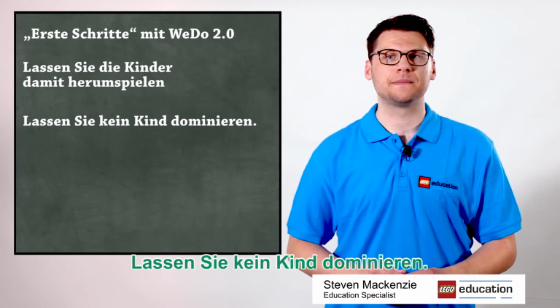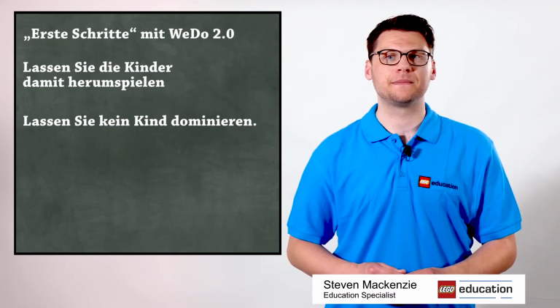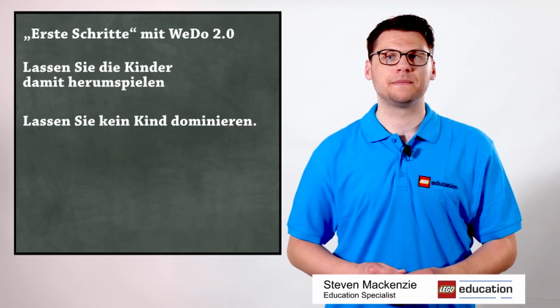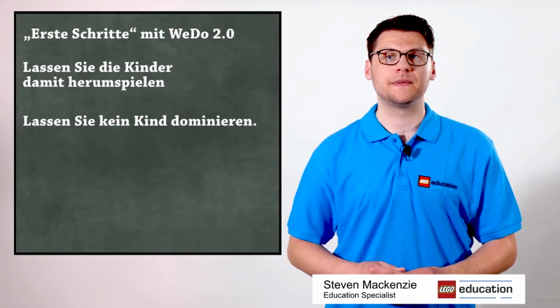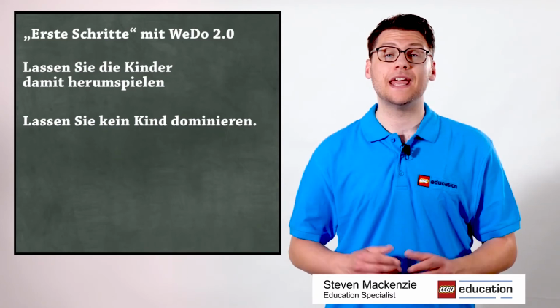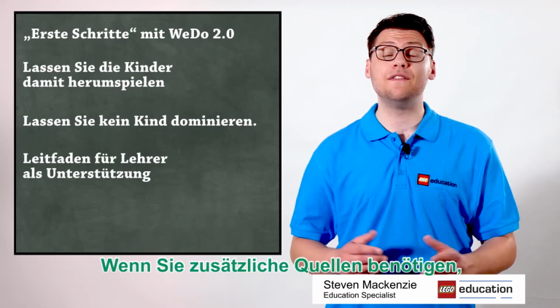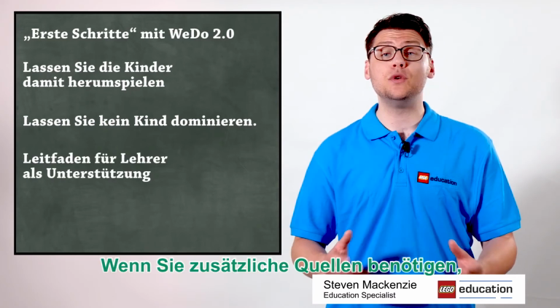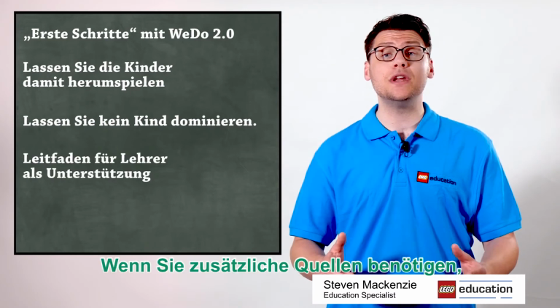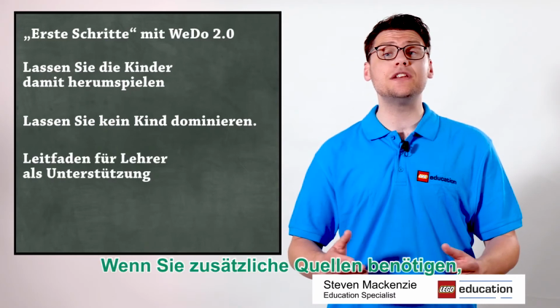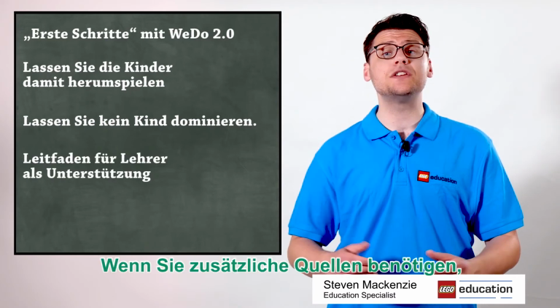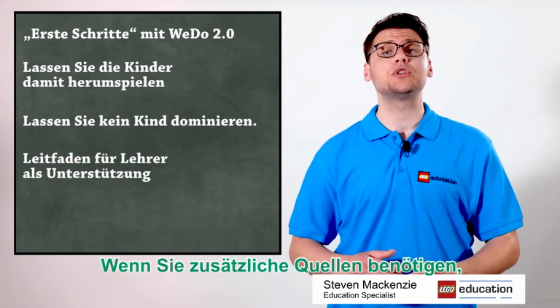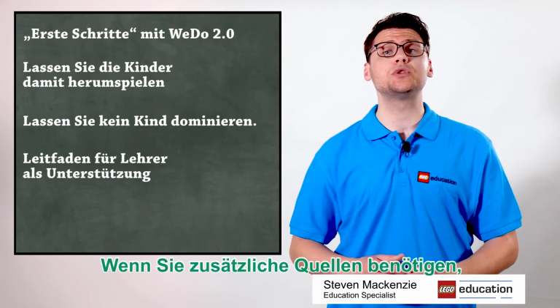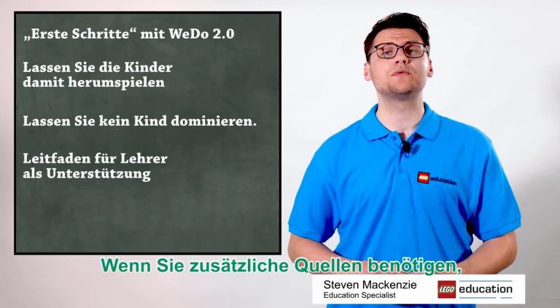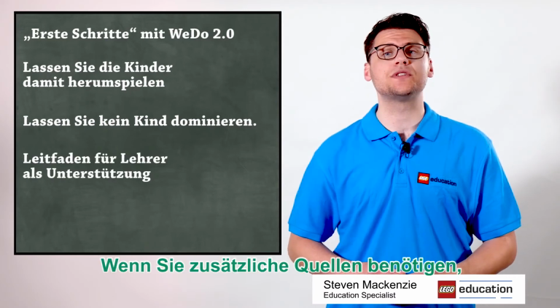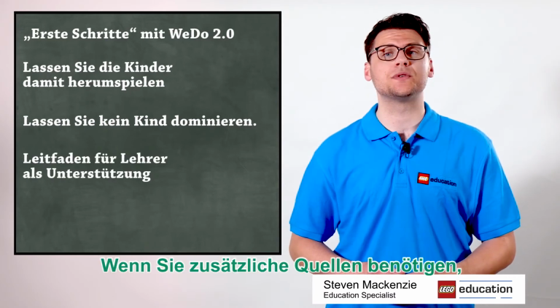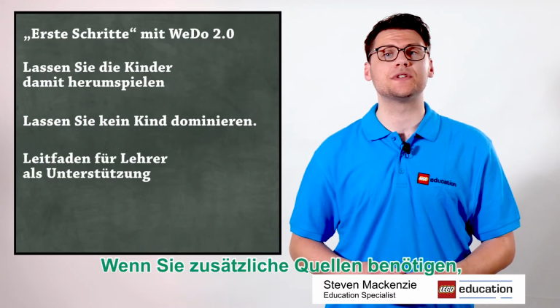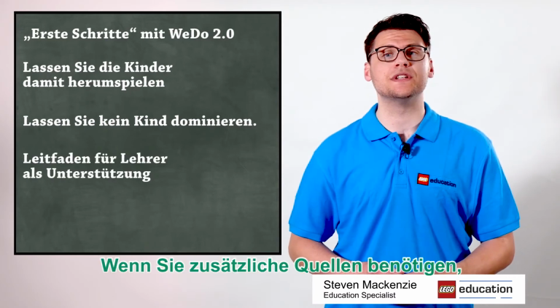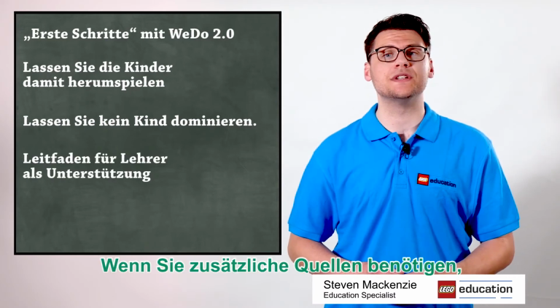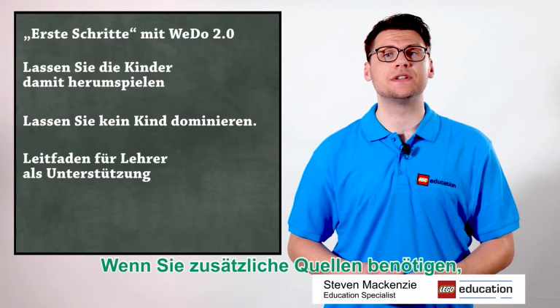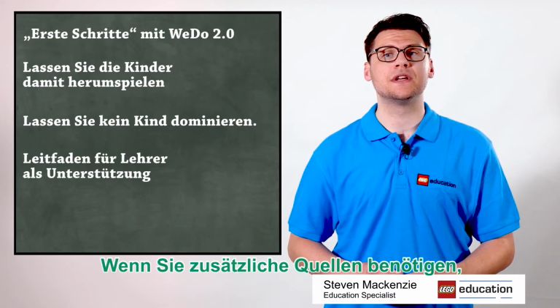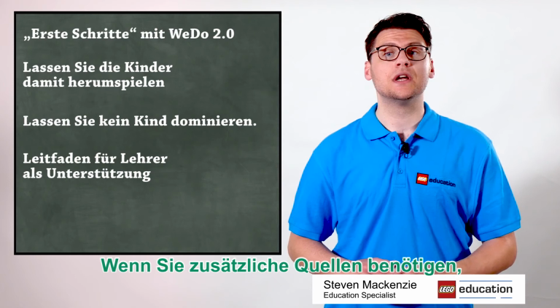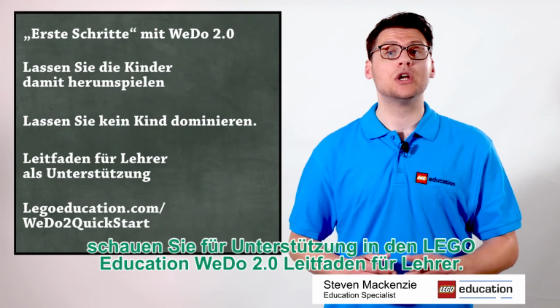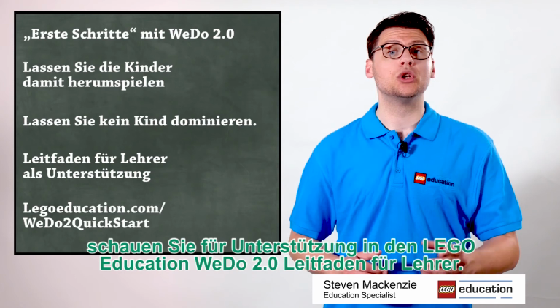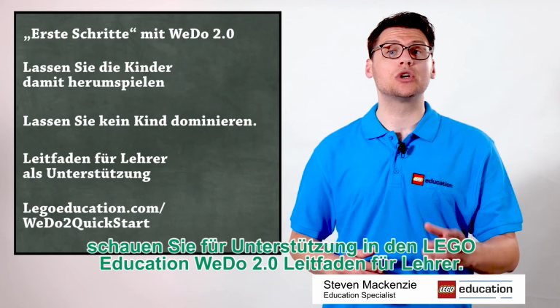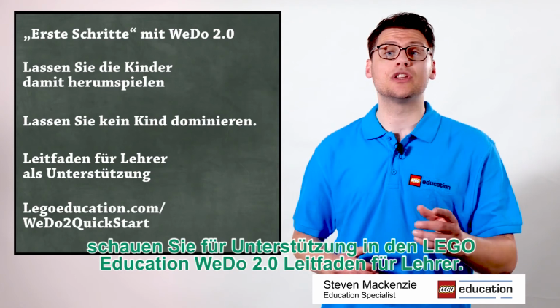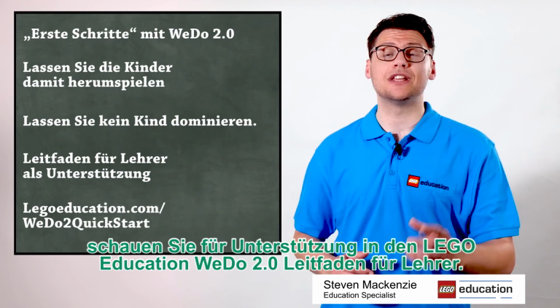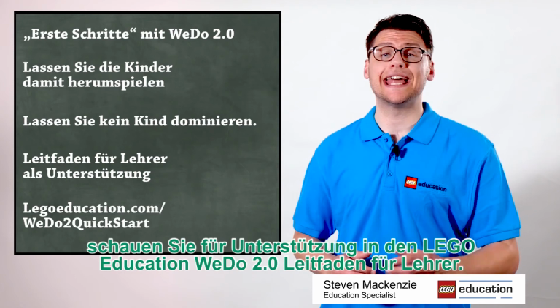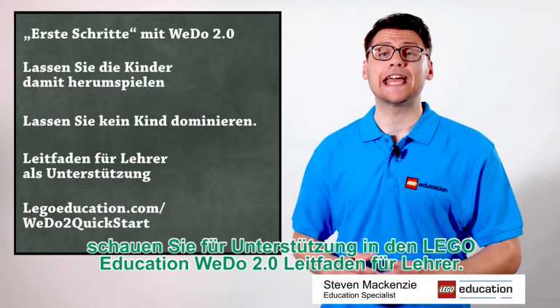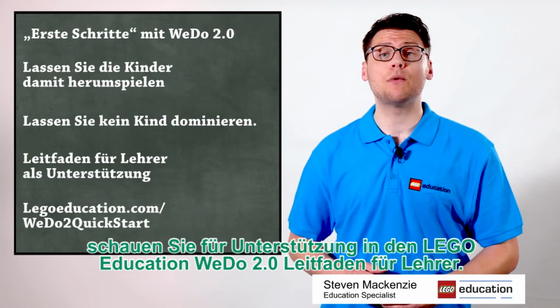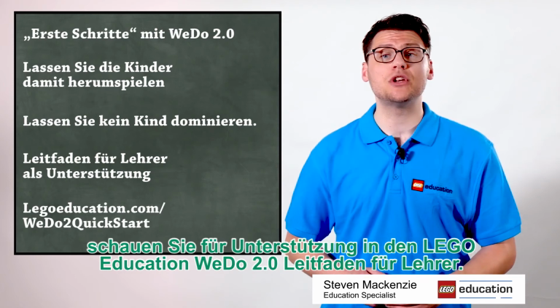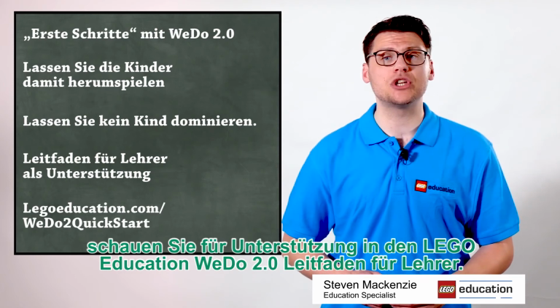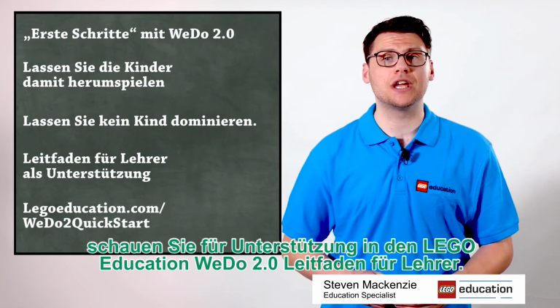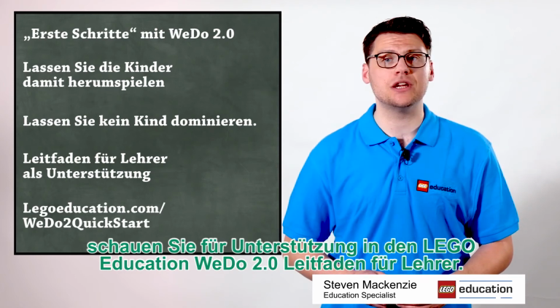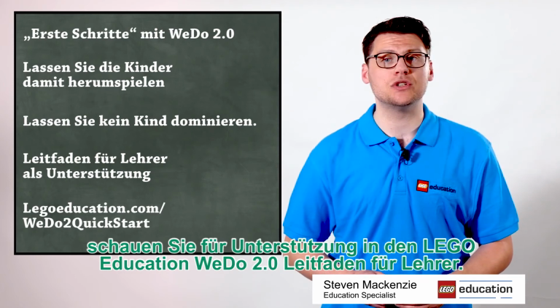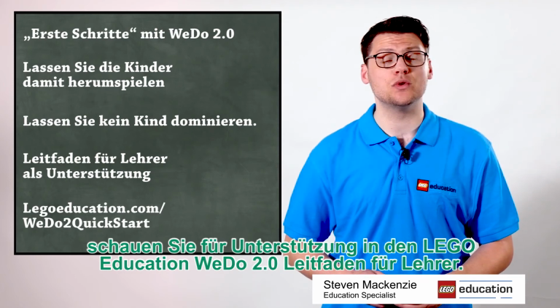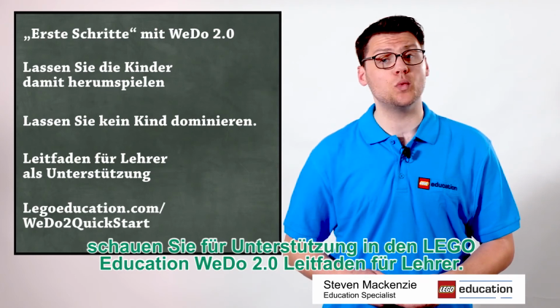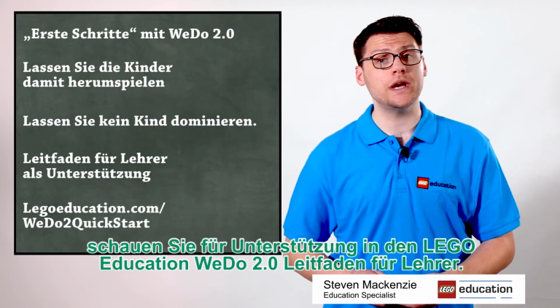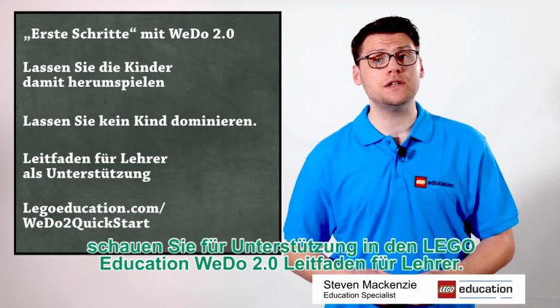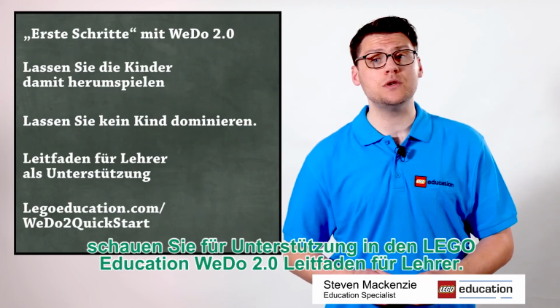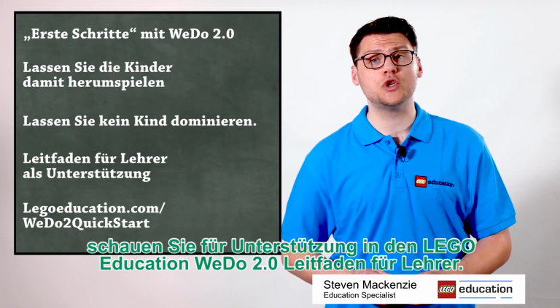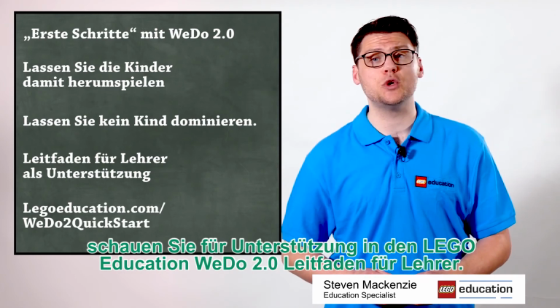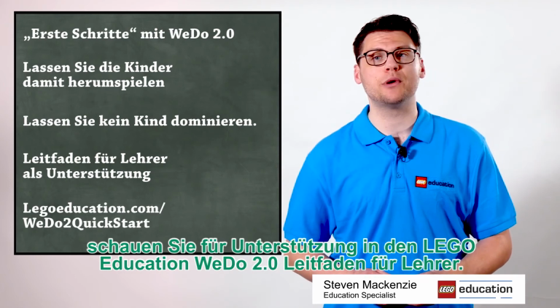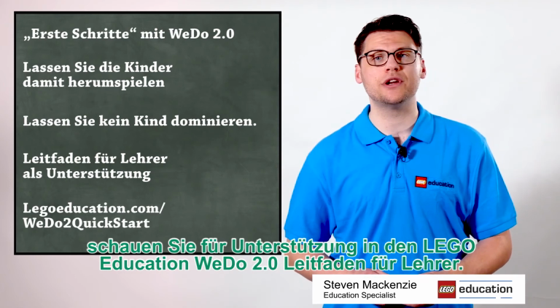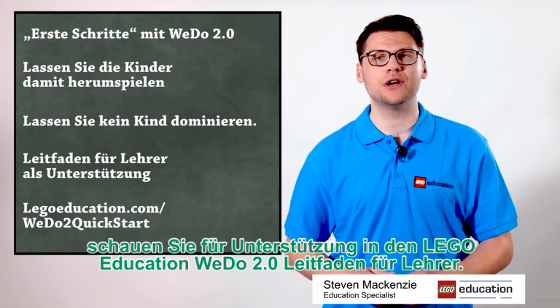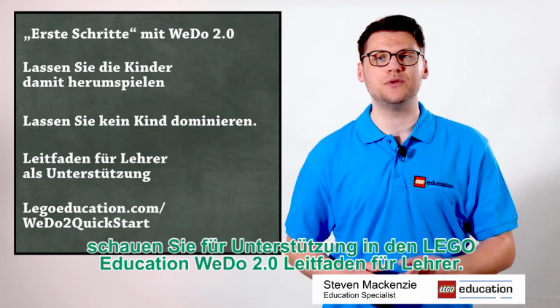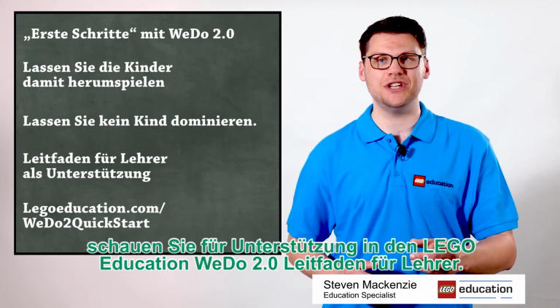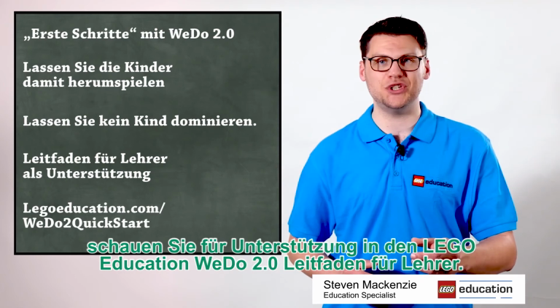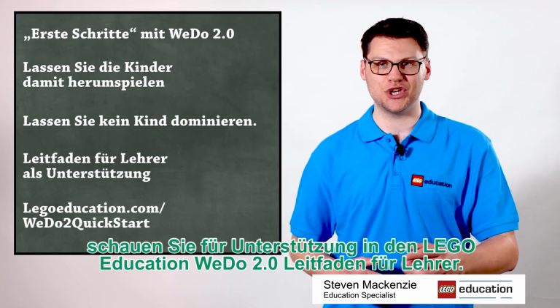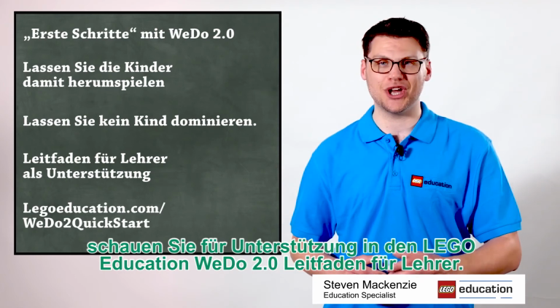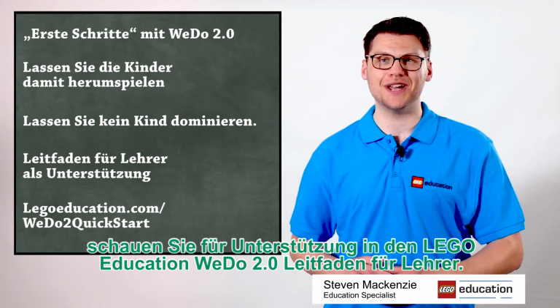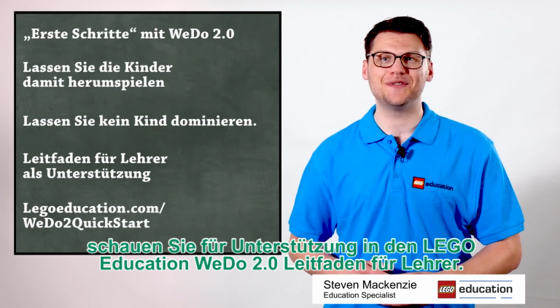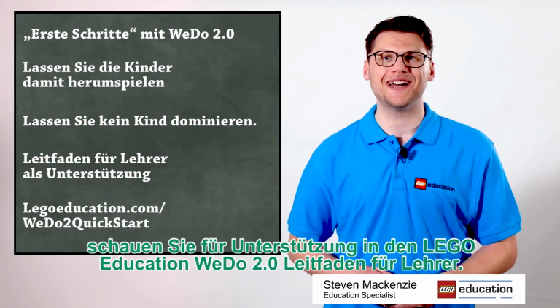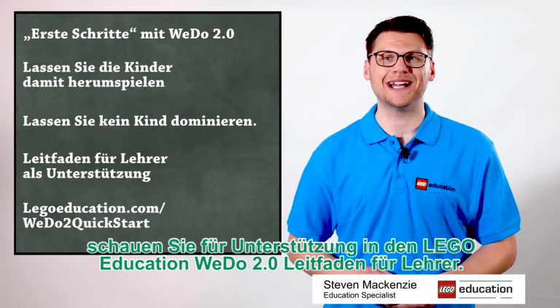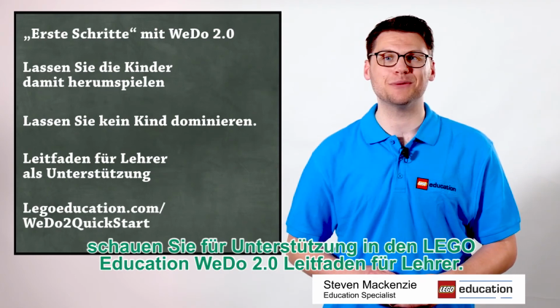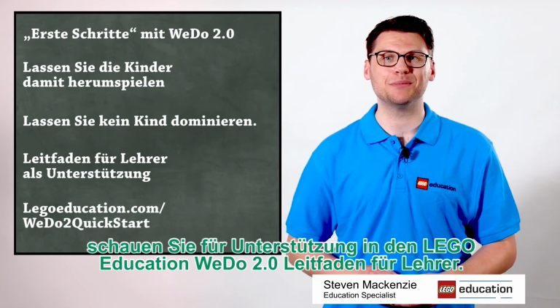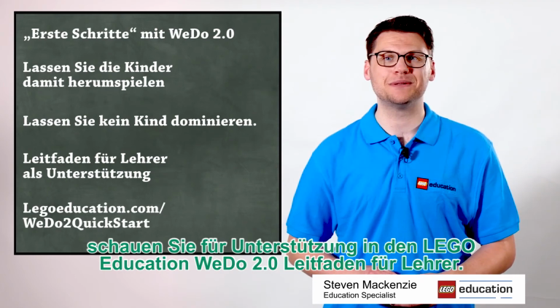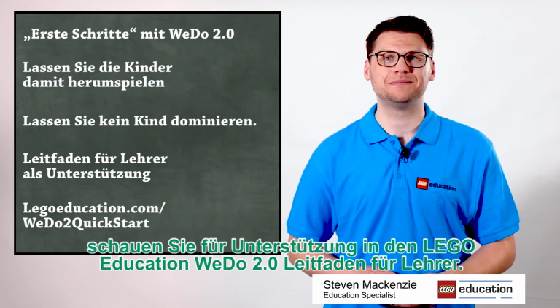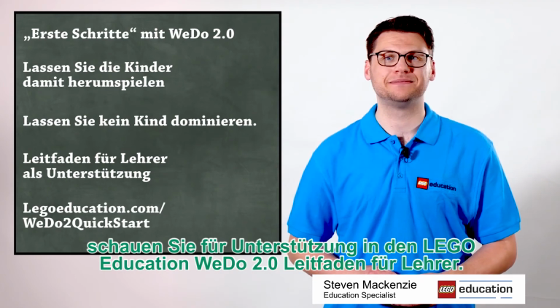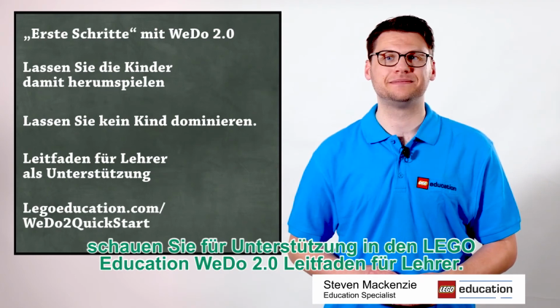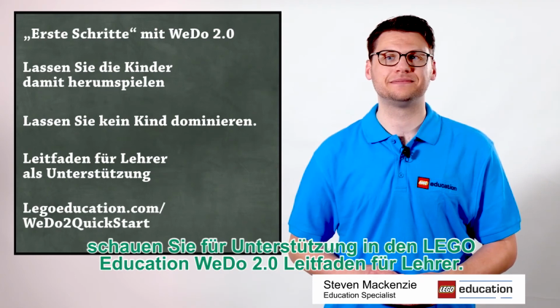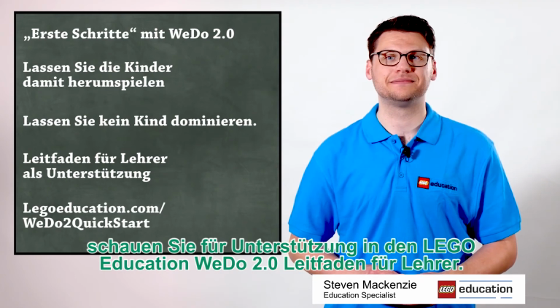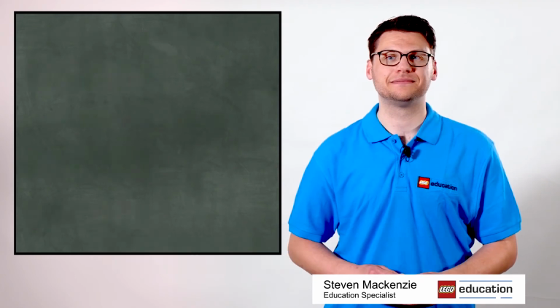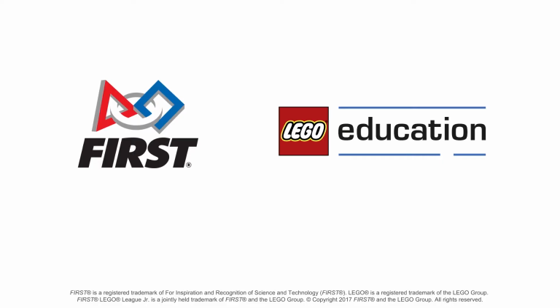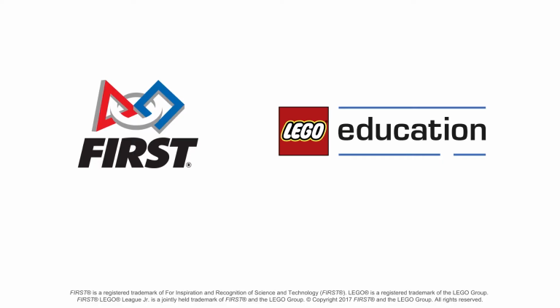If you need additional resources, look at the LEGO Education WeDo 2.0 teacher guide for help.